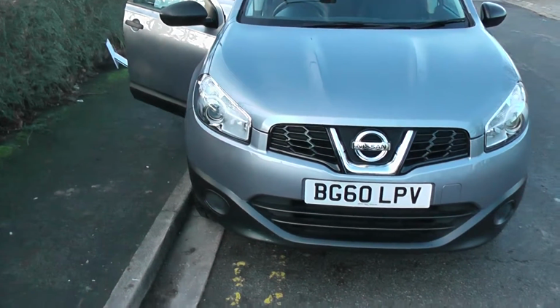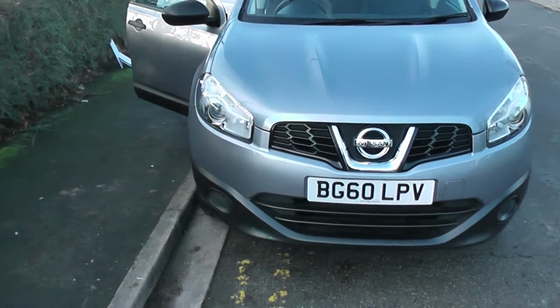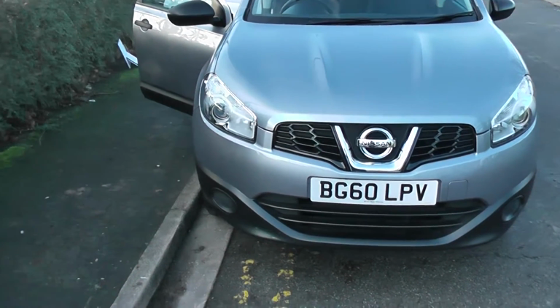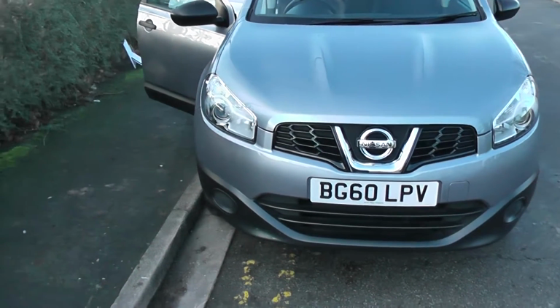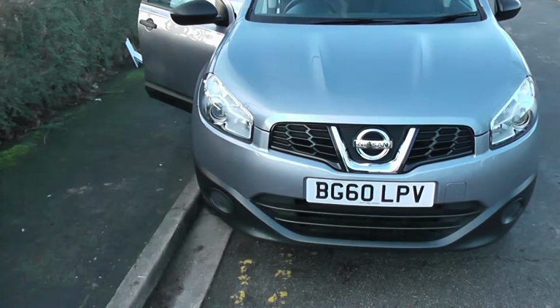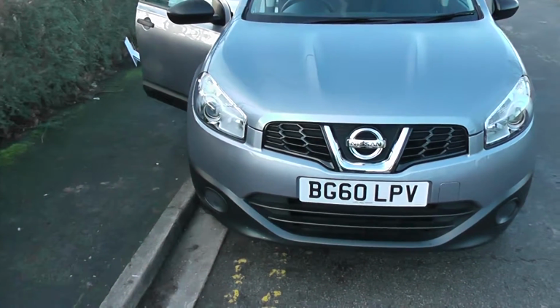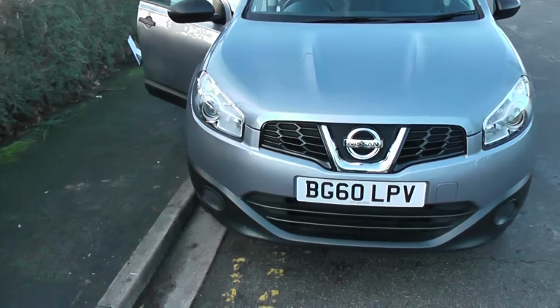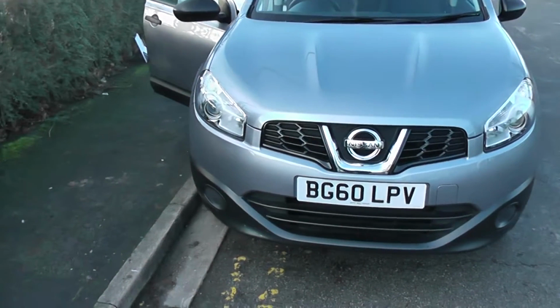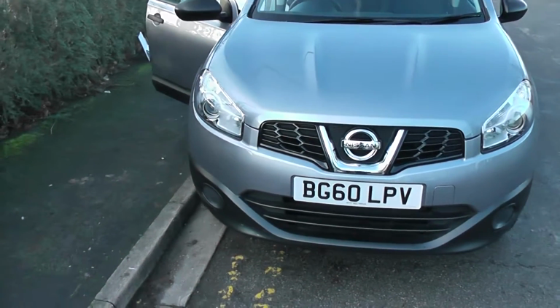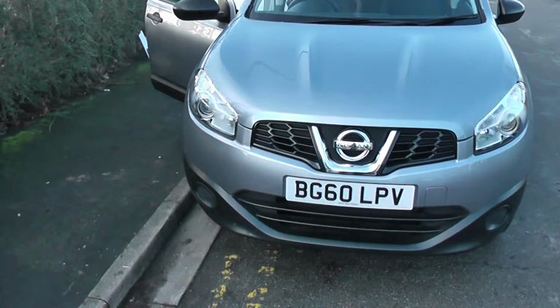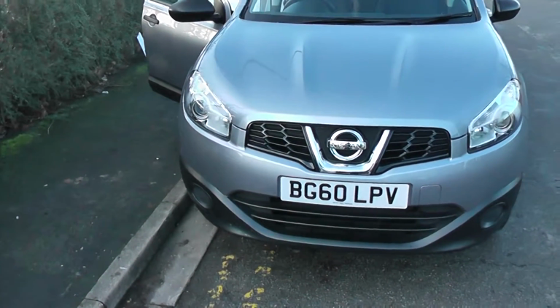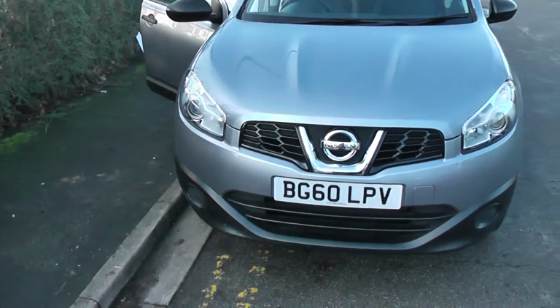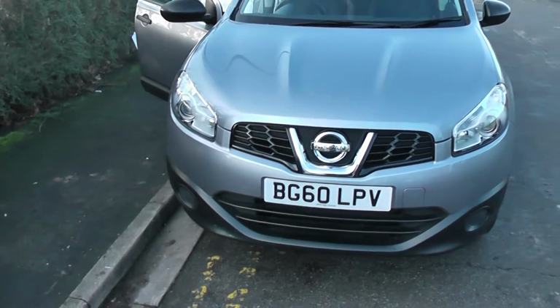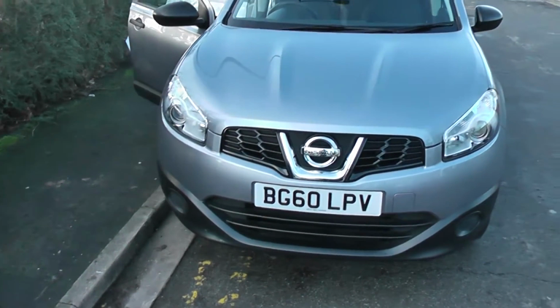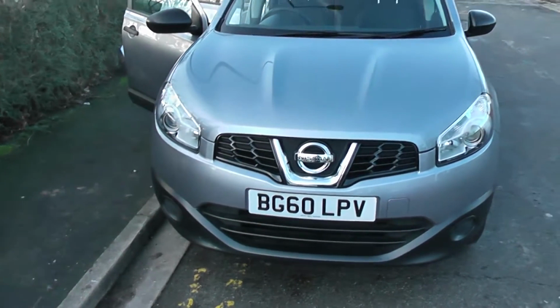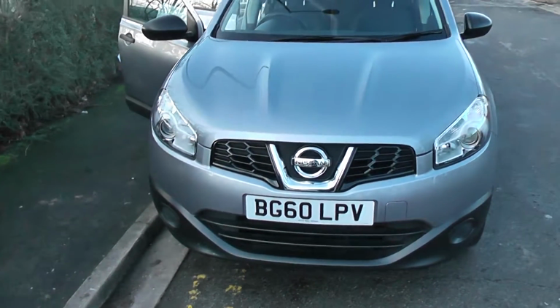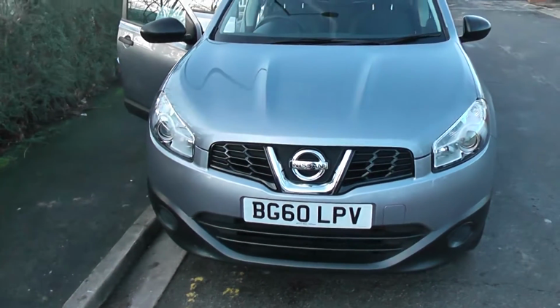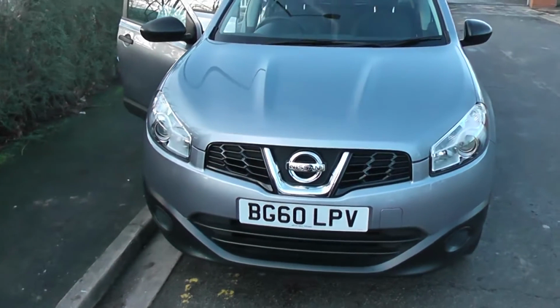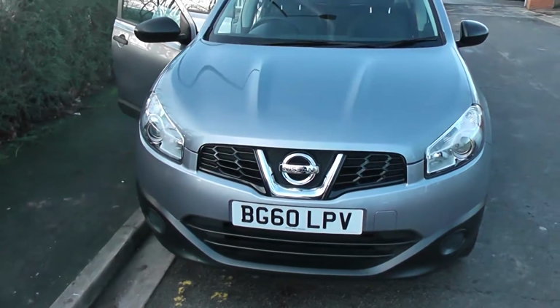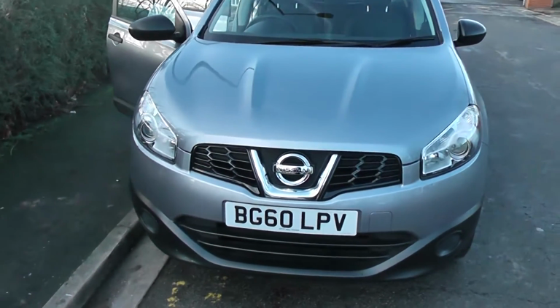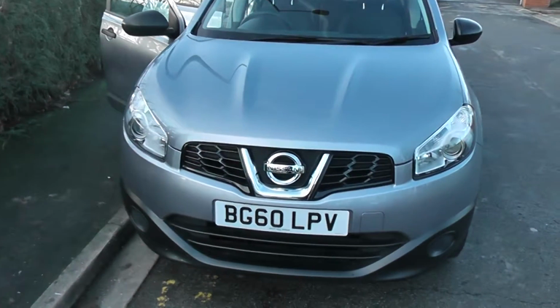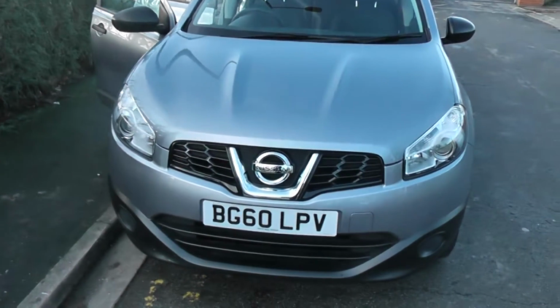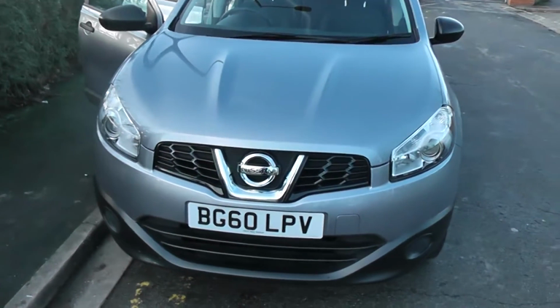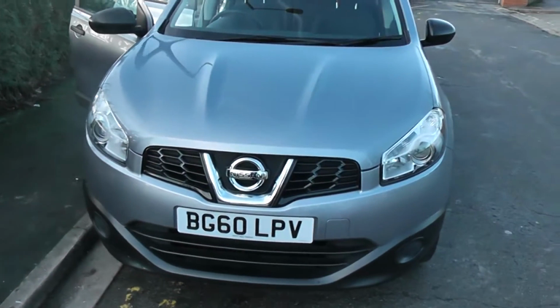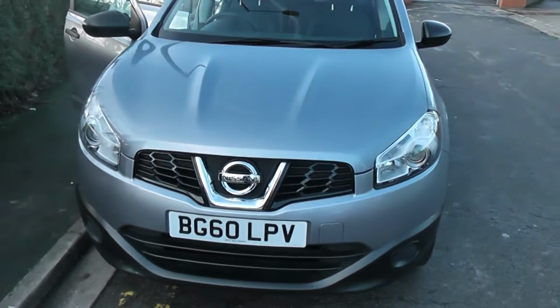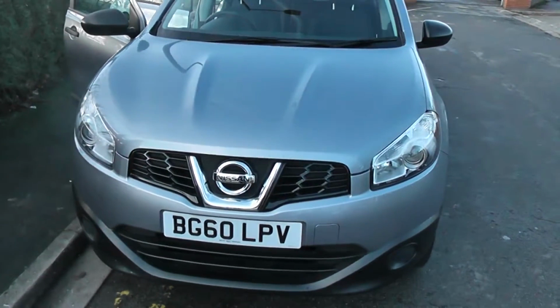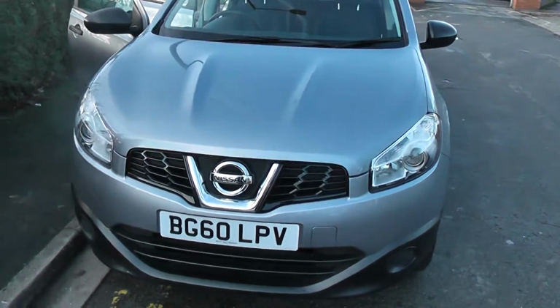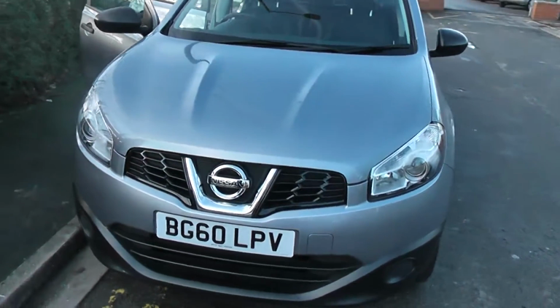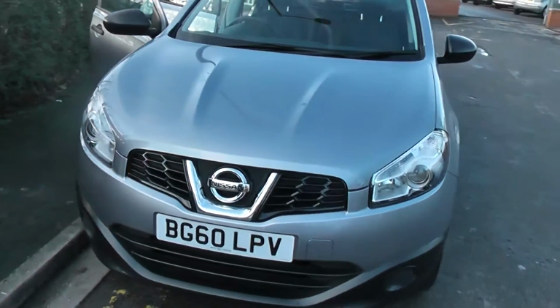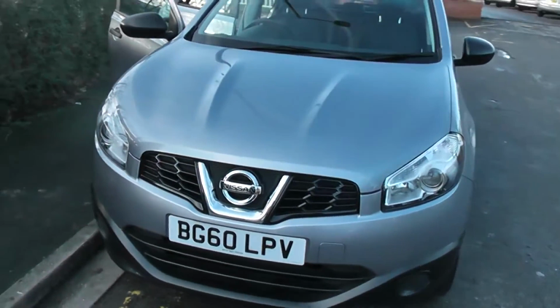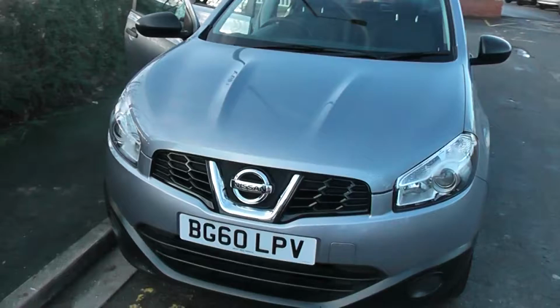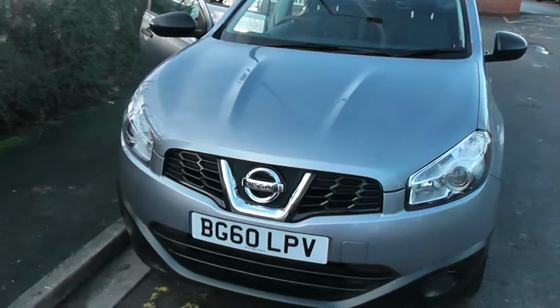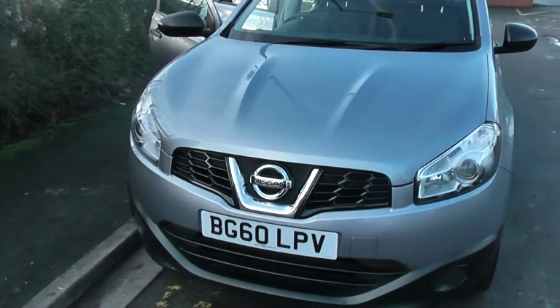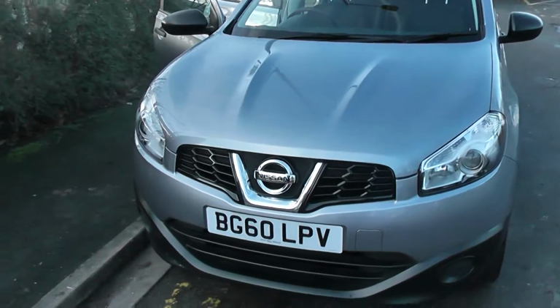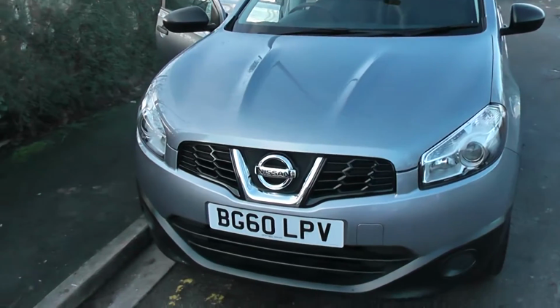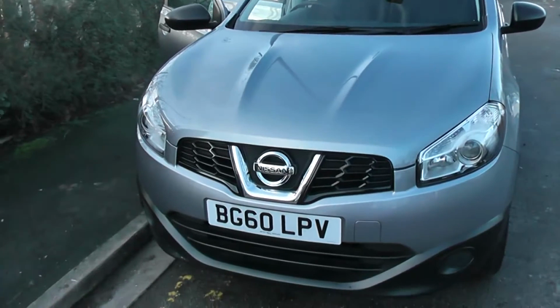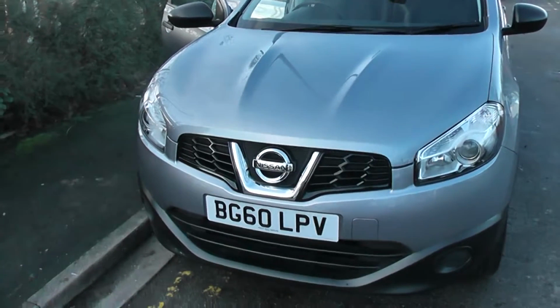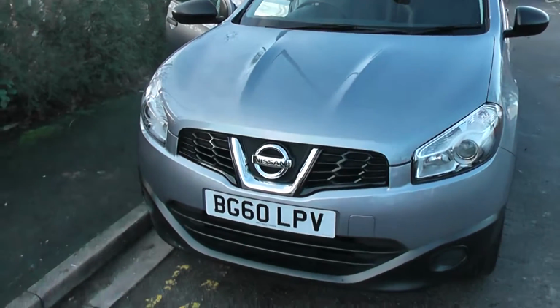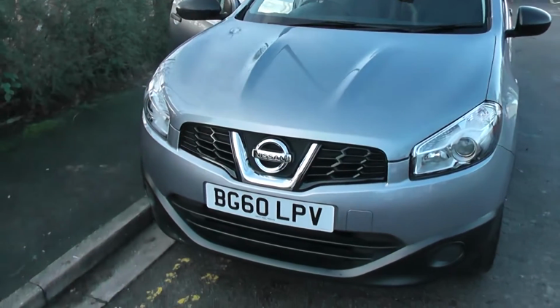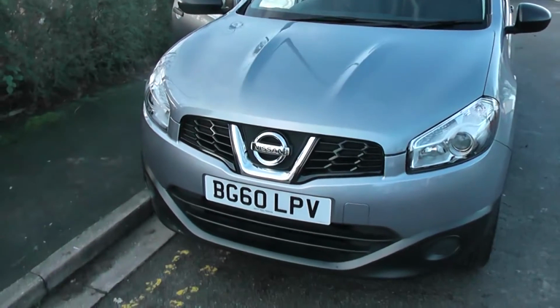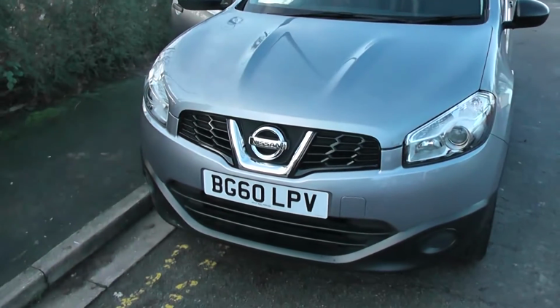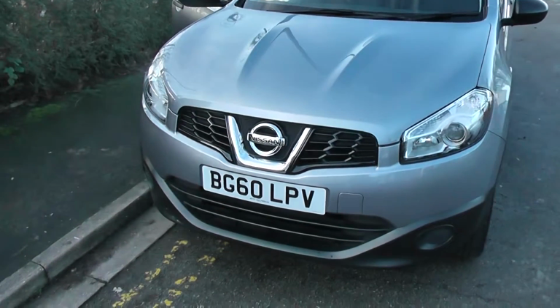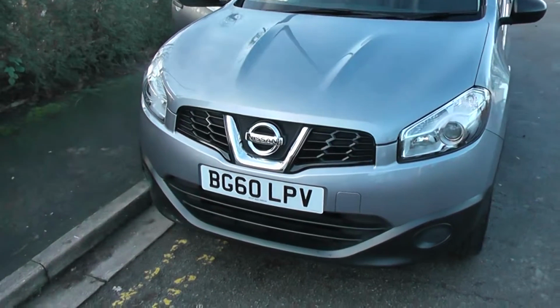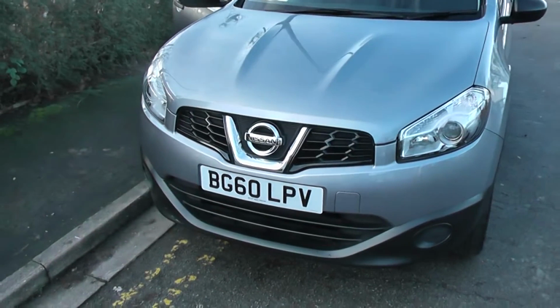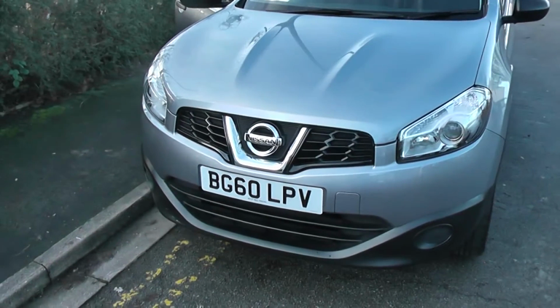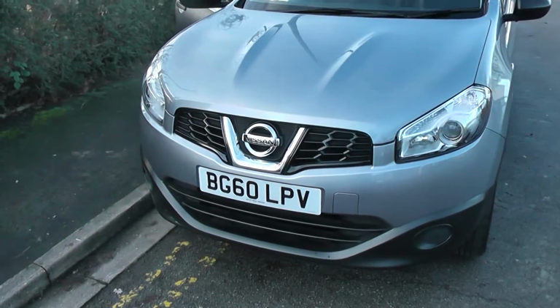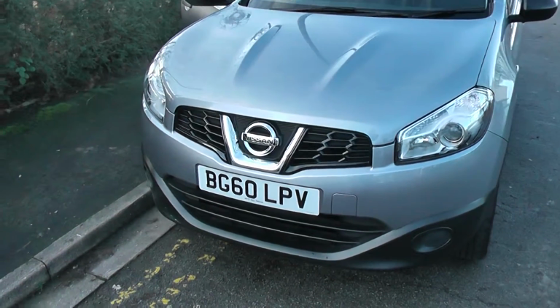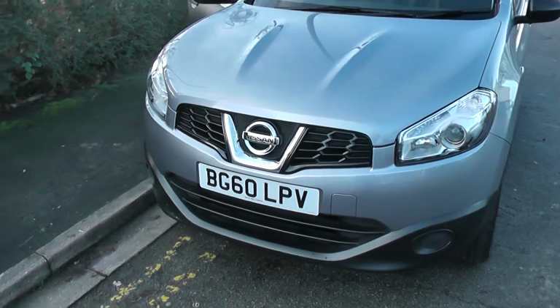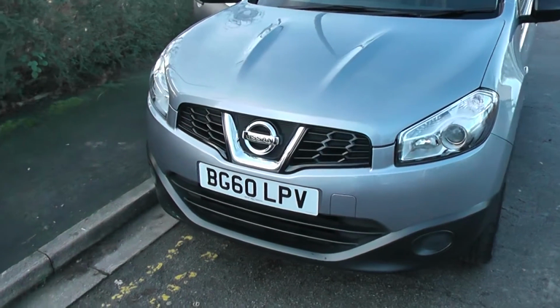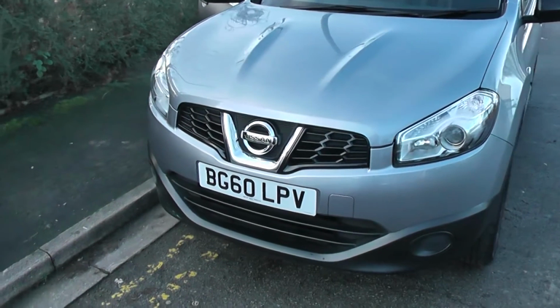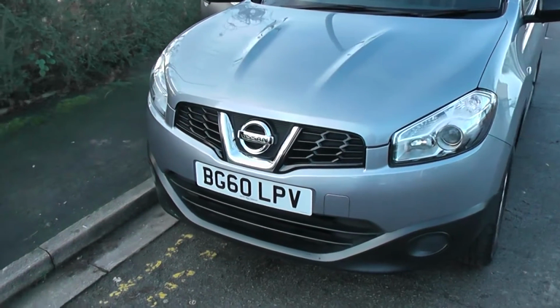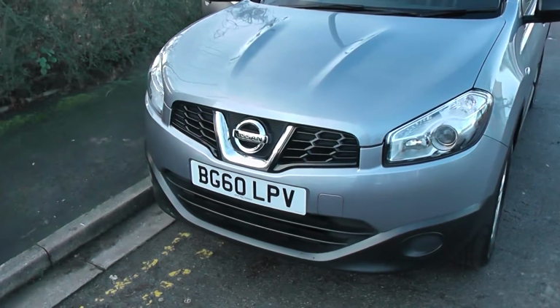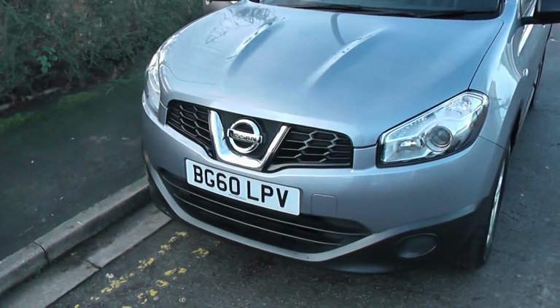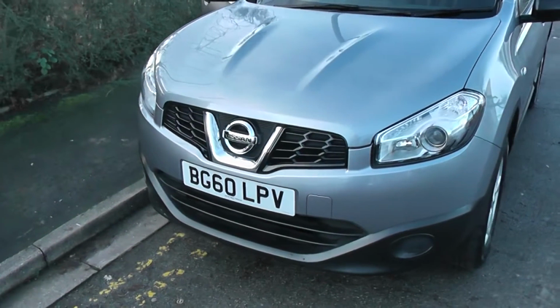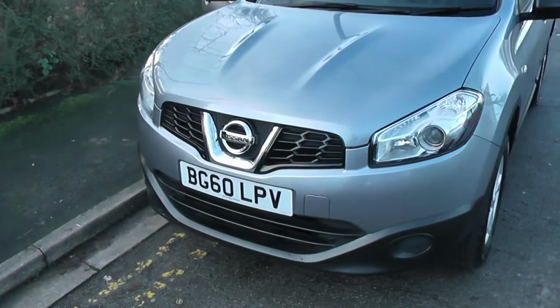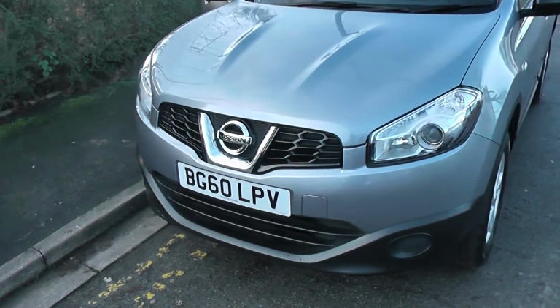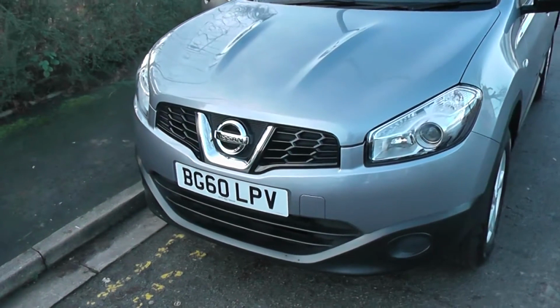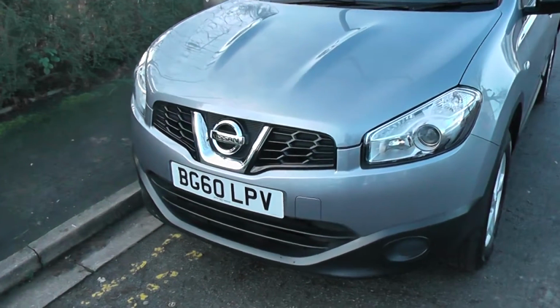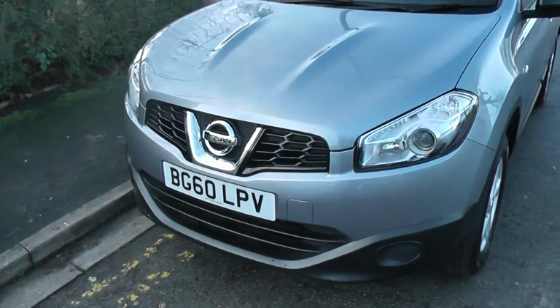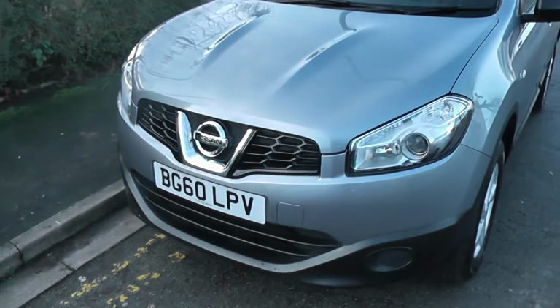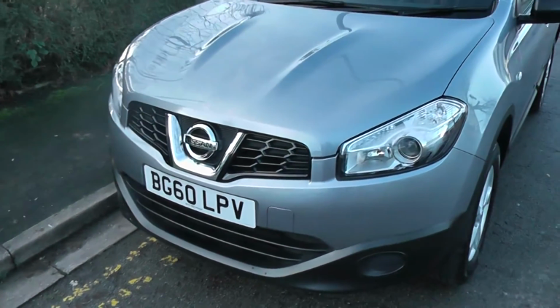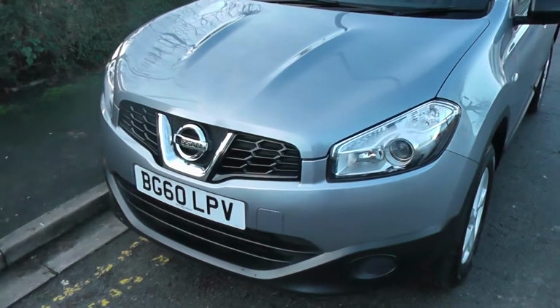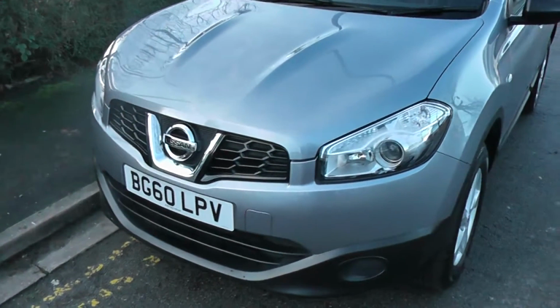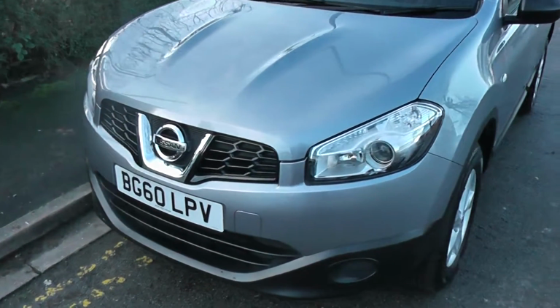The vehicle is in tax band F, which equates to £135 of road tax per annum, and it sits in insurance group 17.